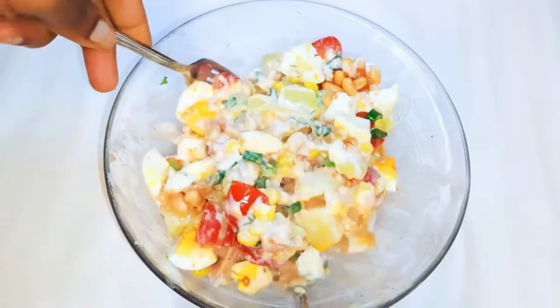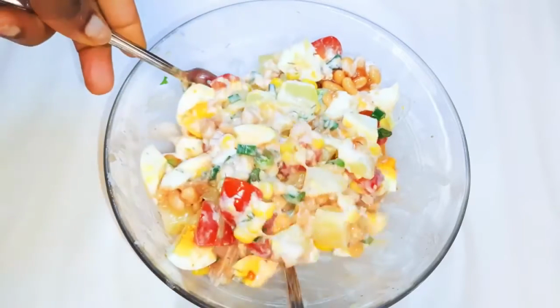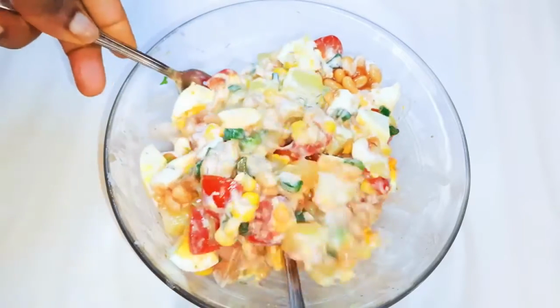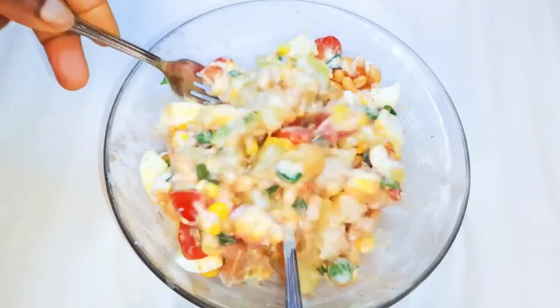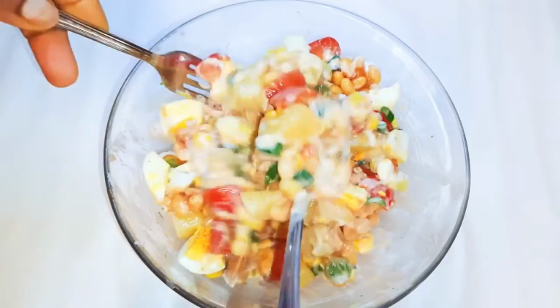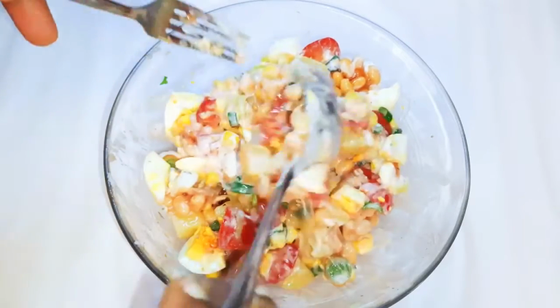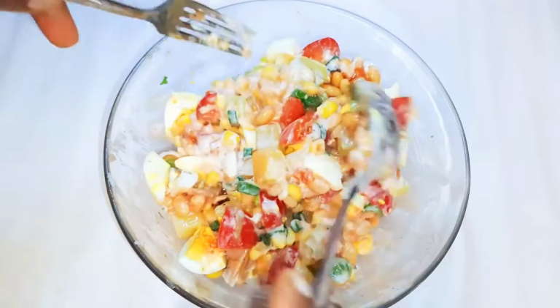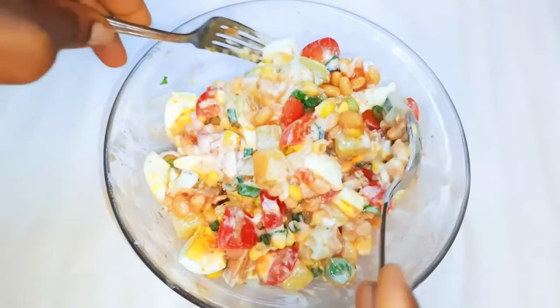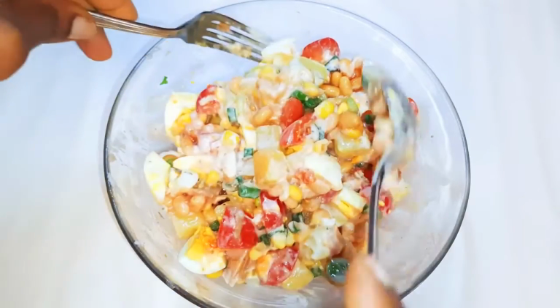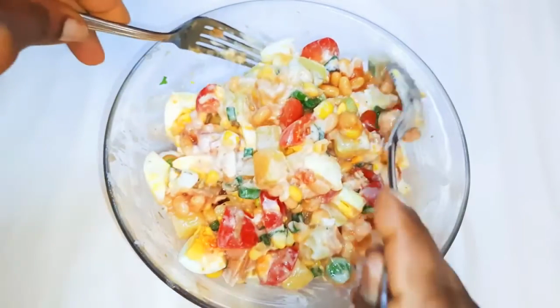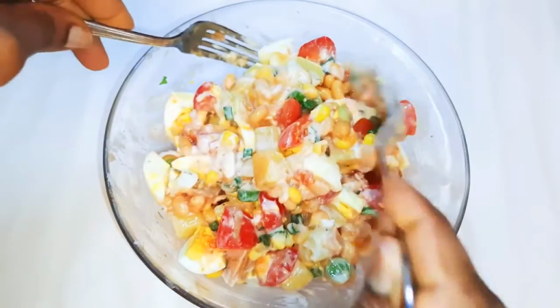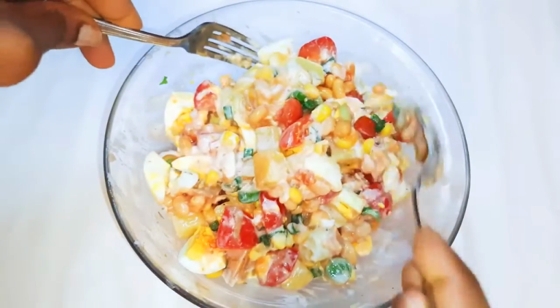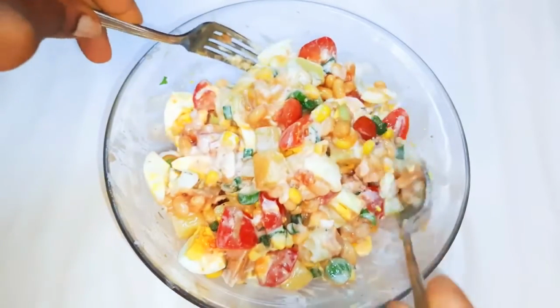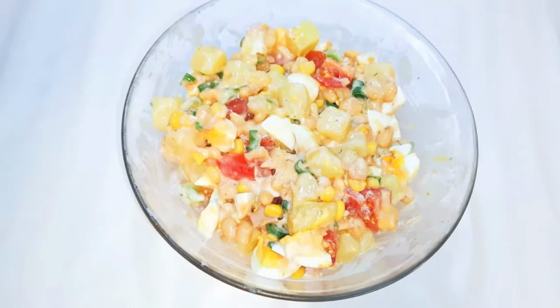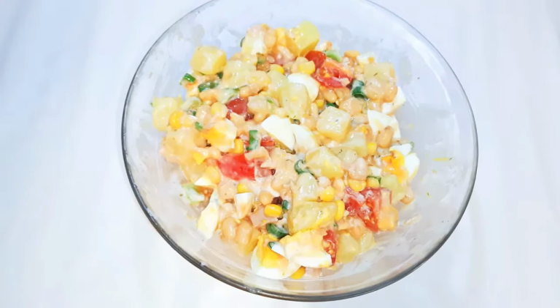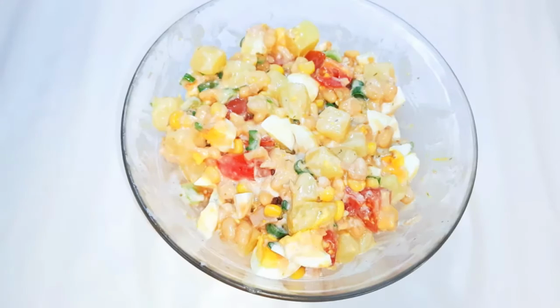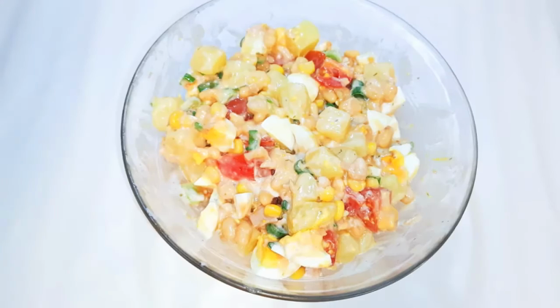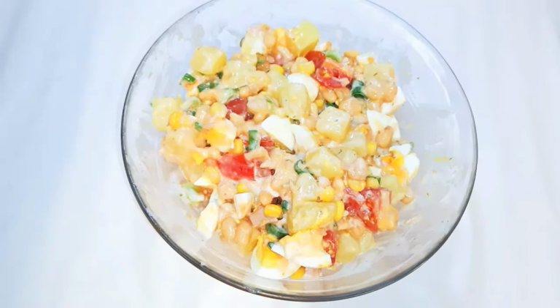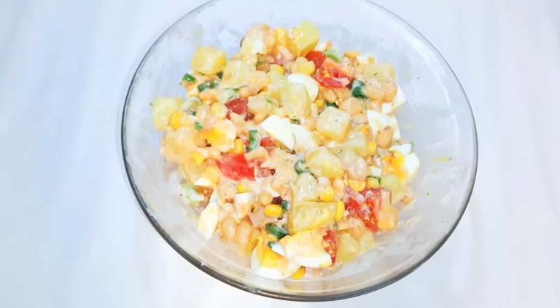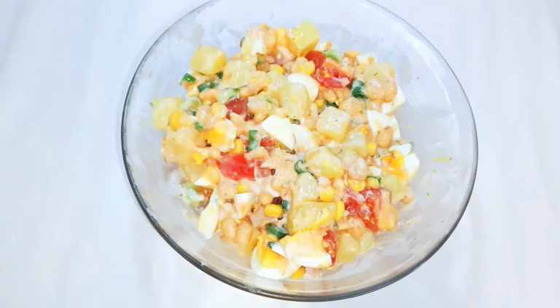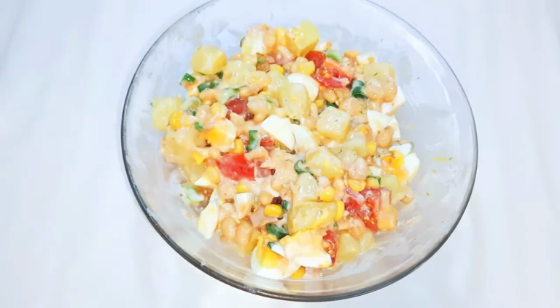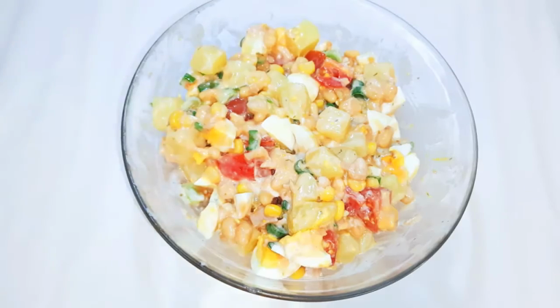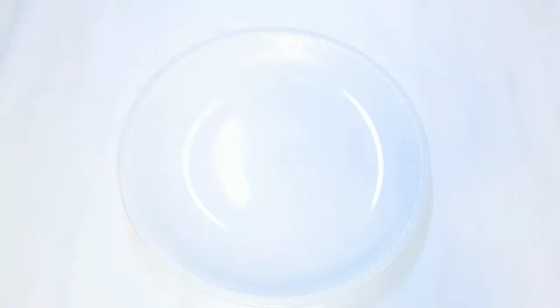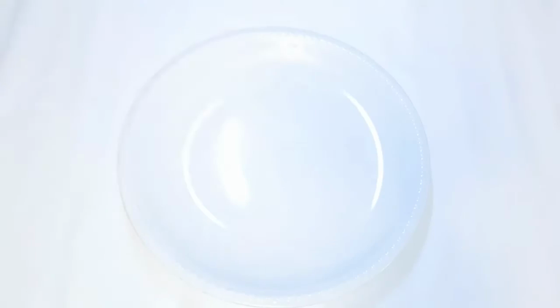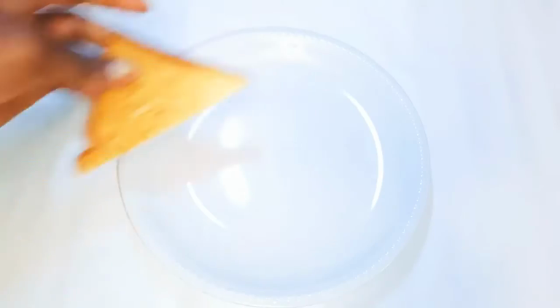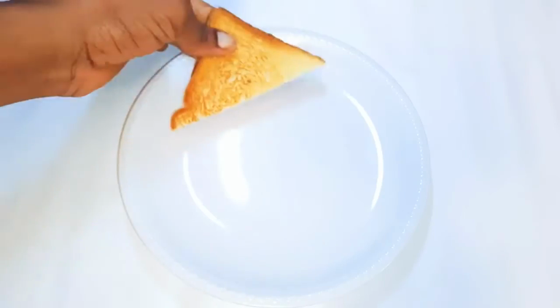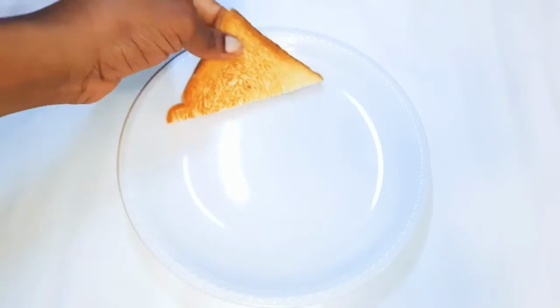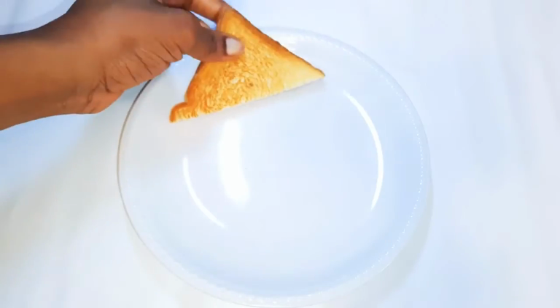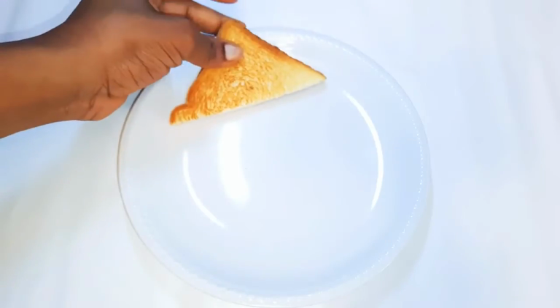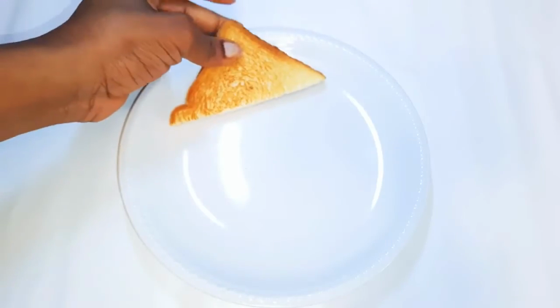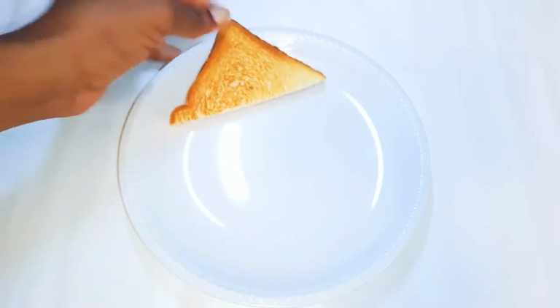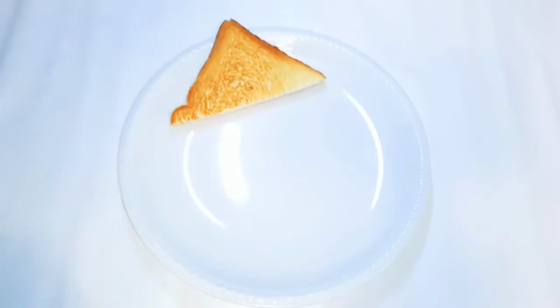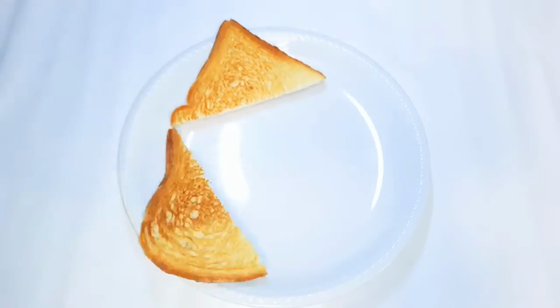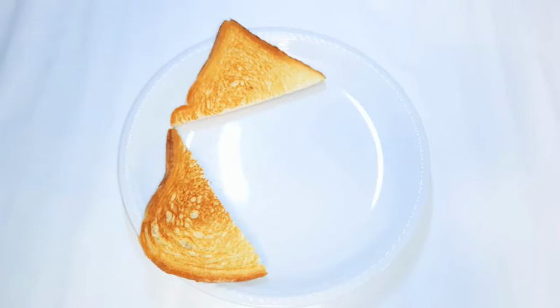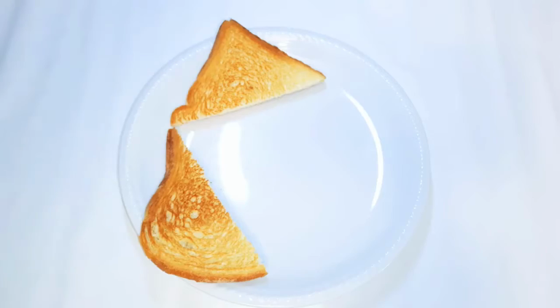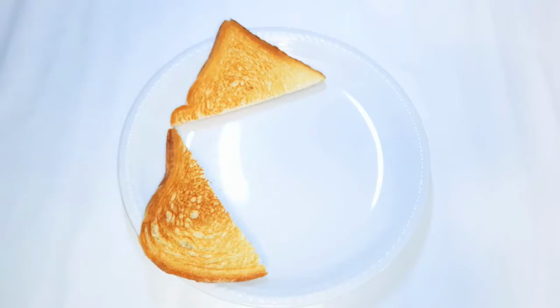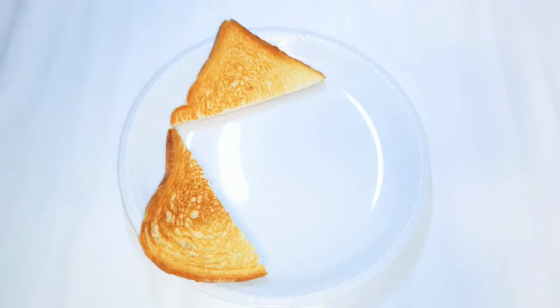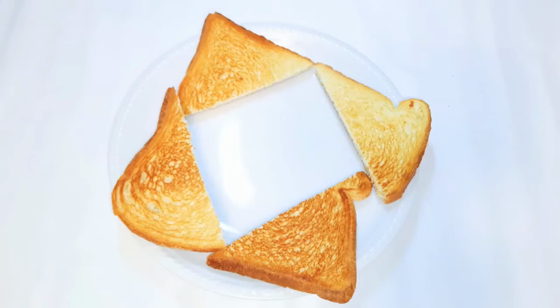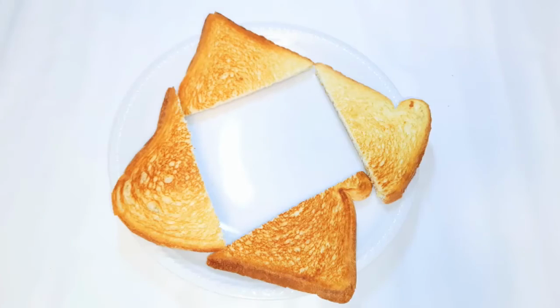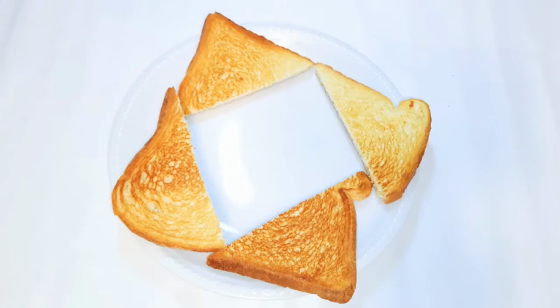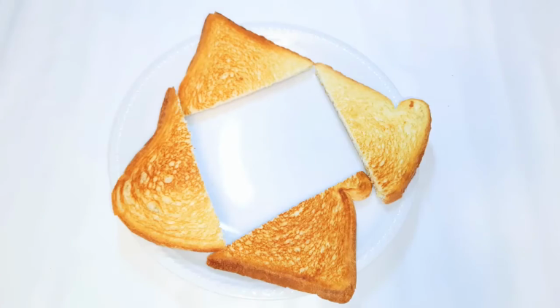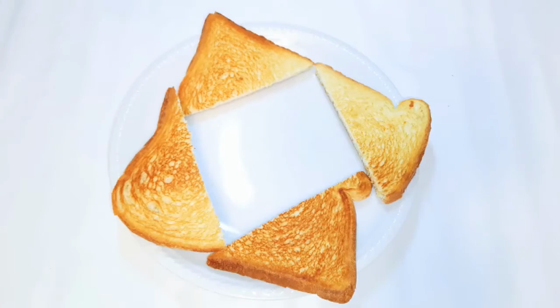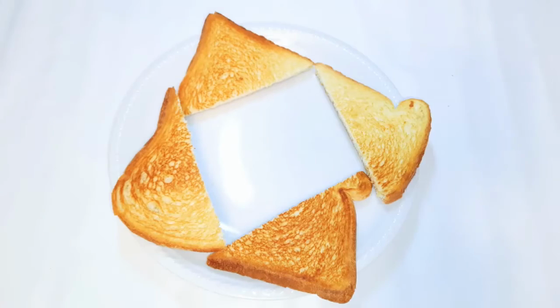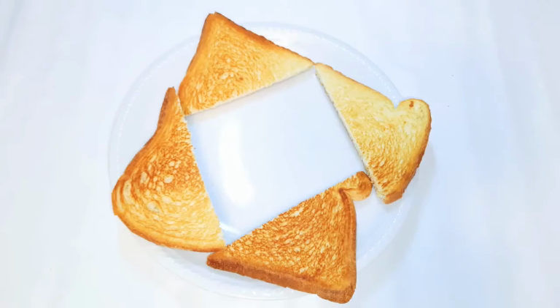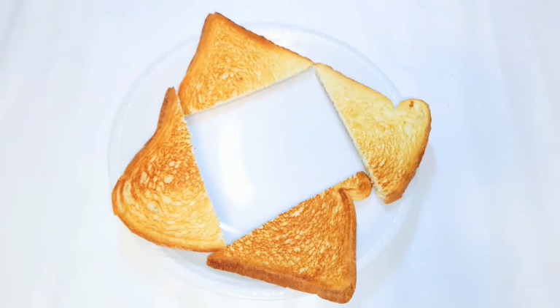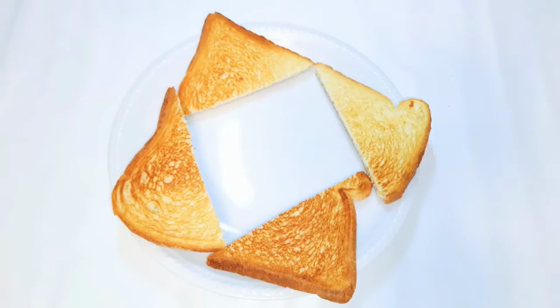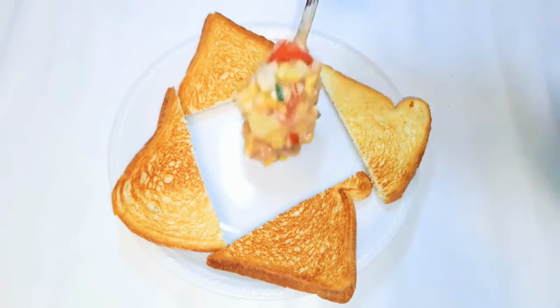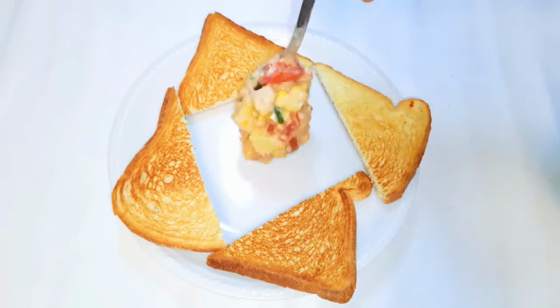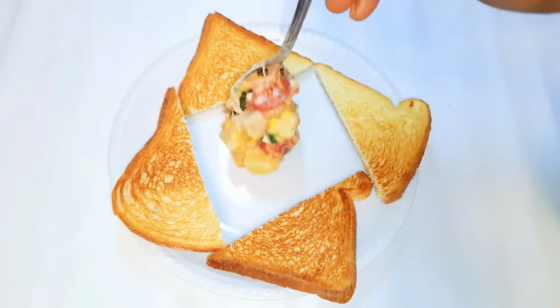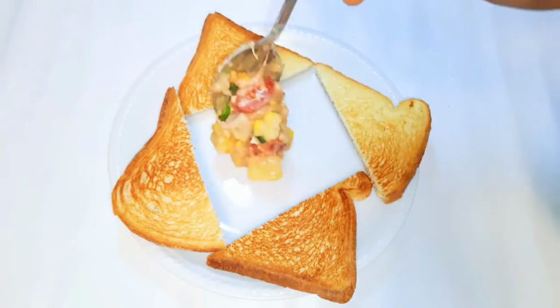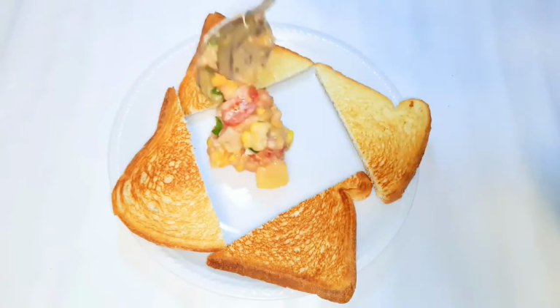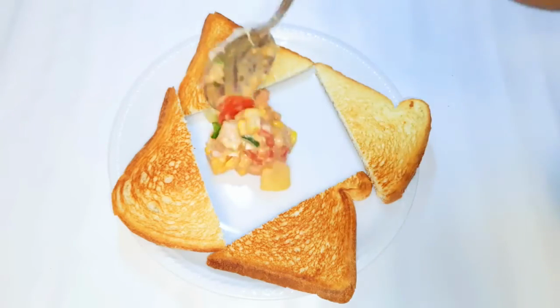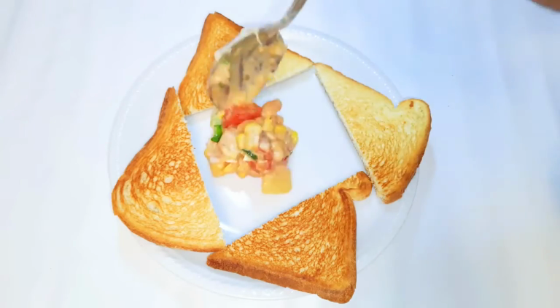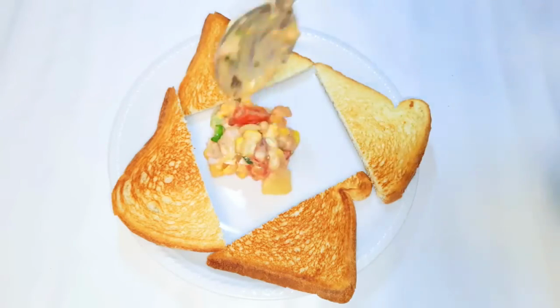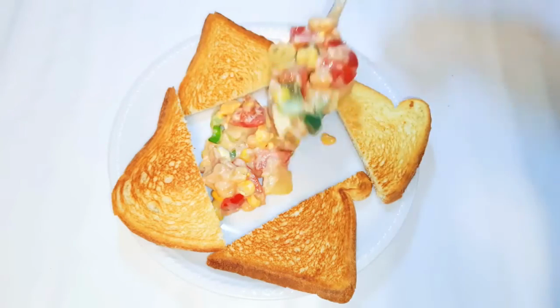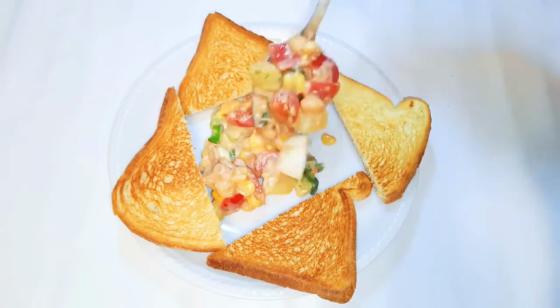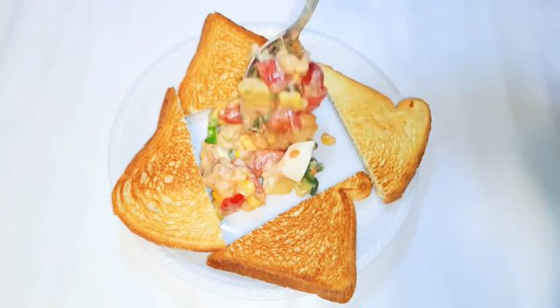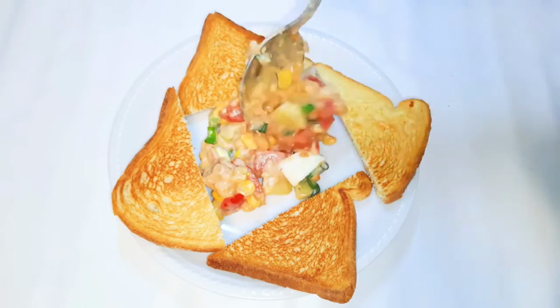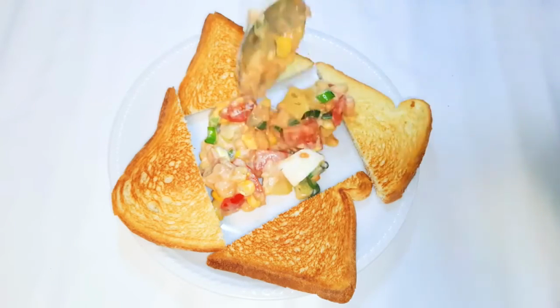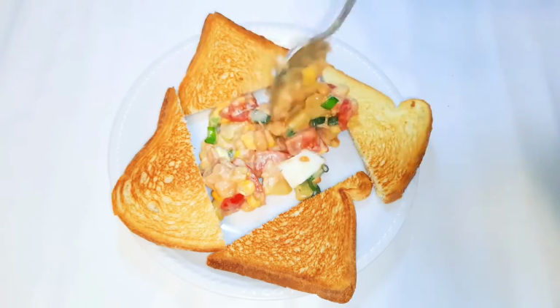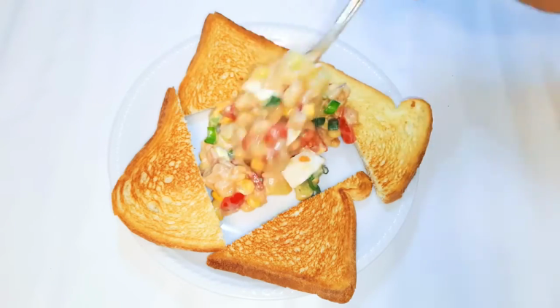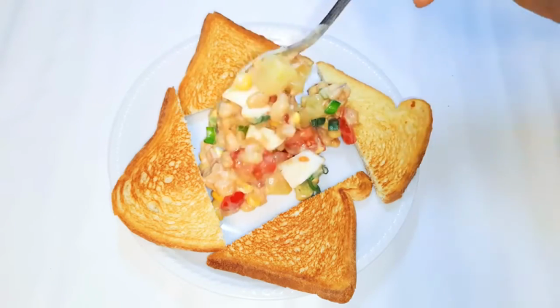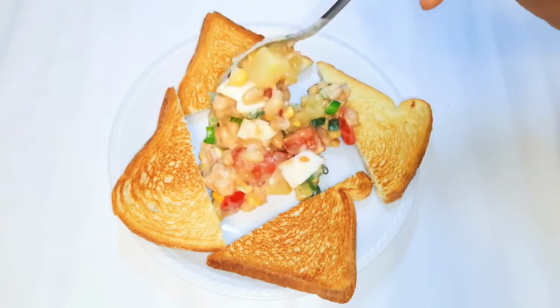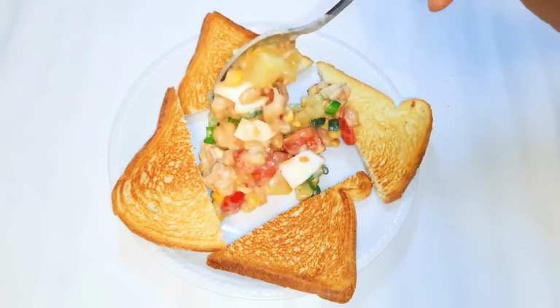My salad is ready. I've got some toasted bread over here, and breakfast is served.